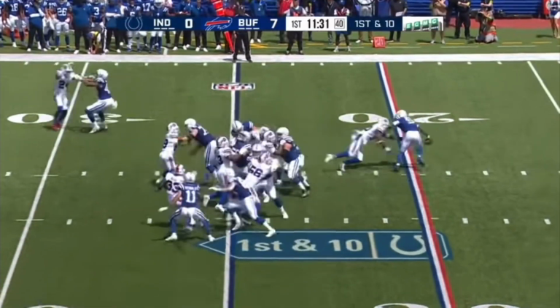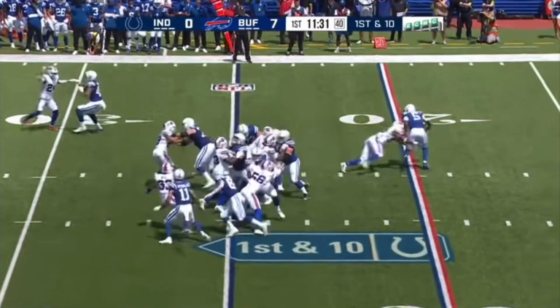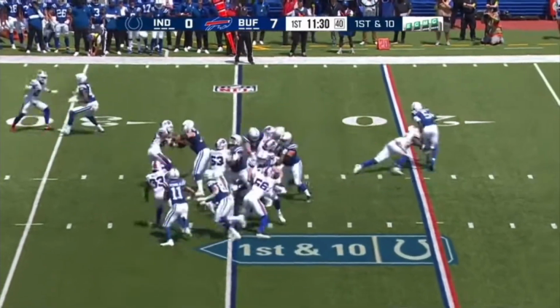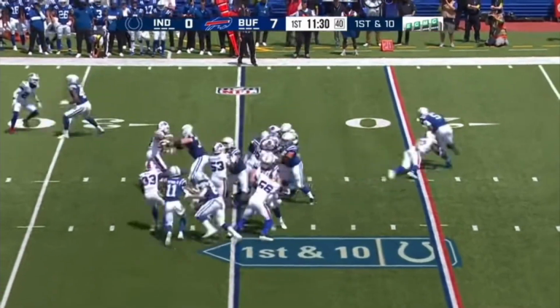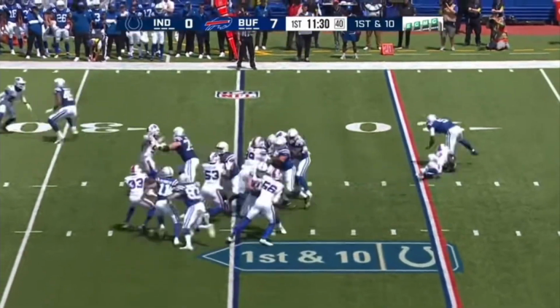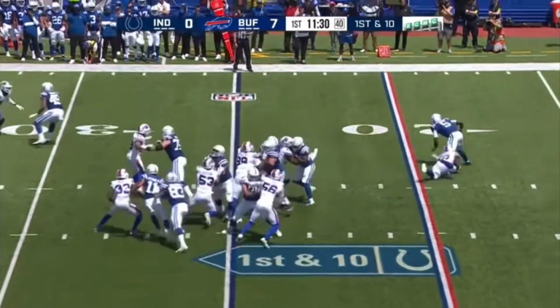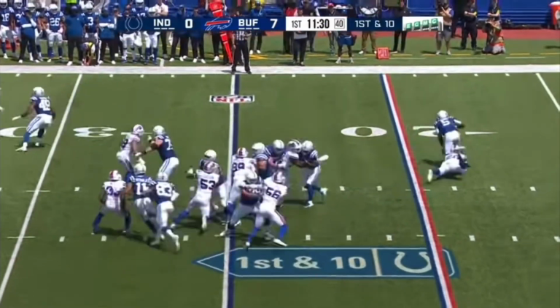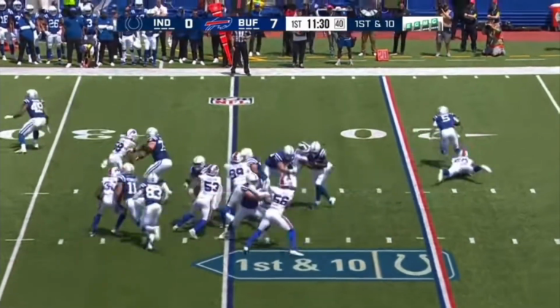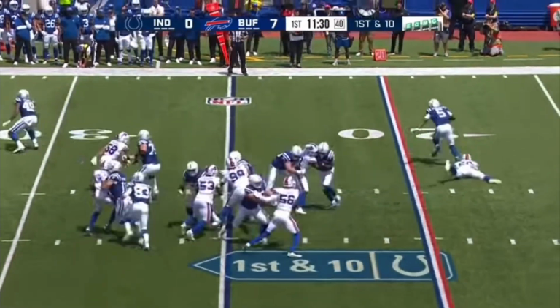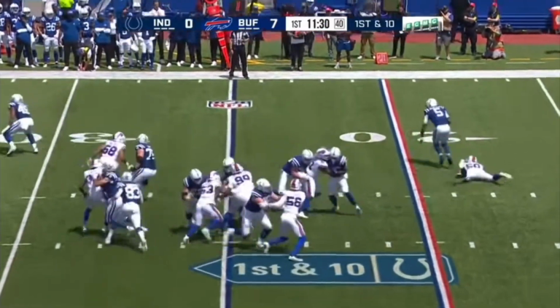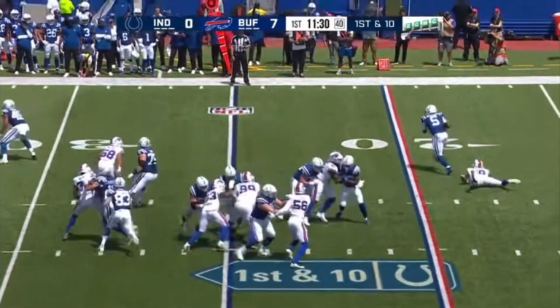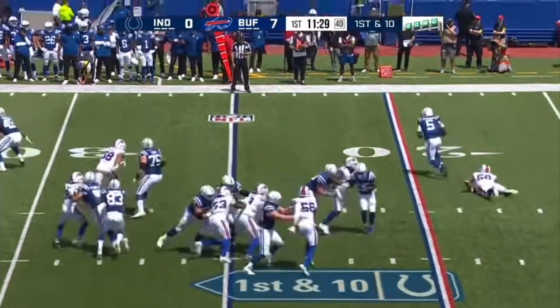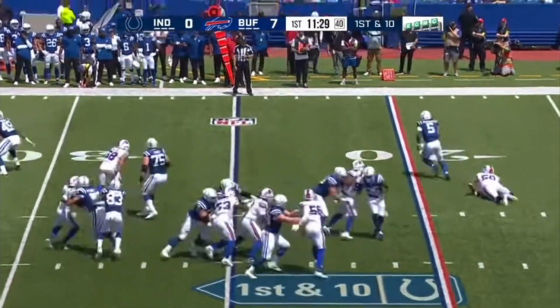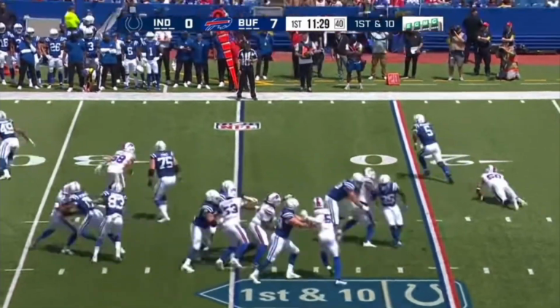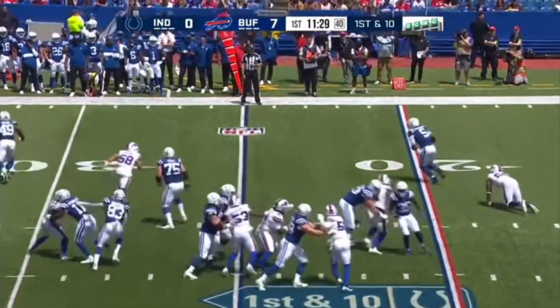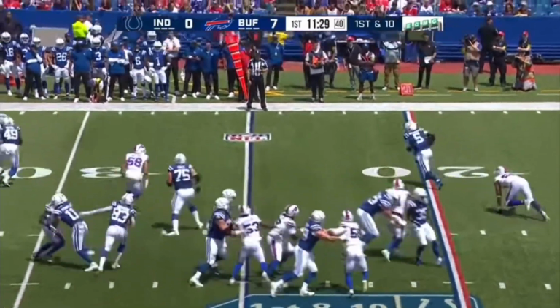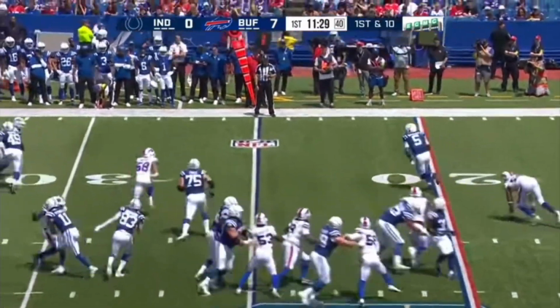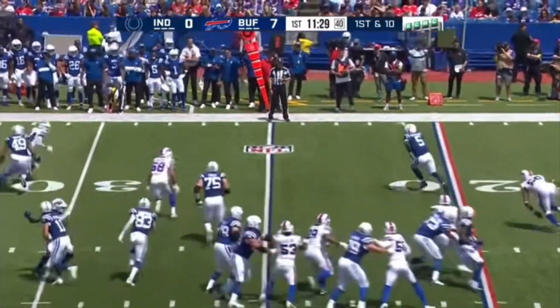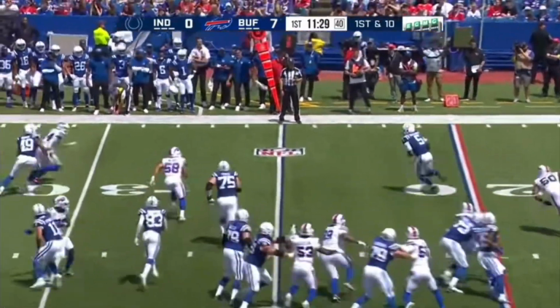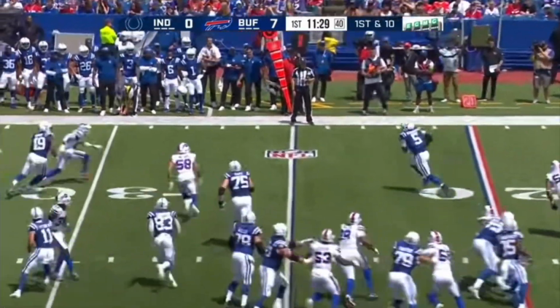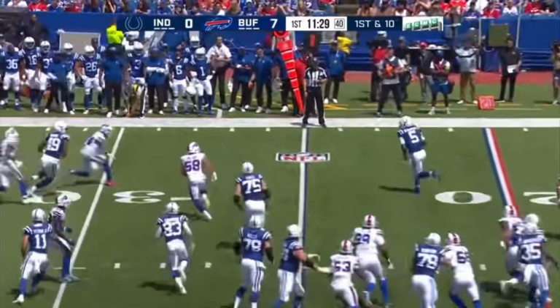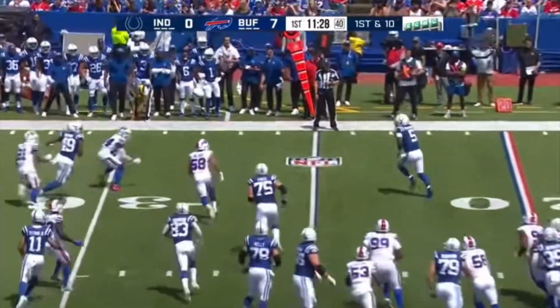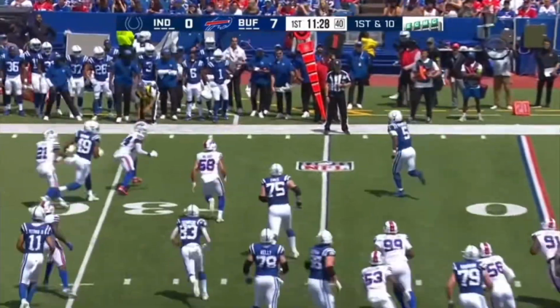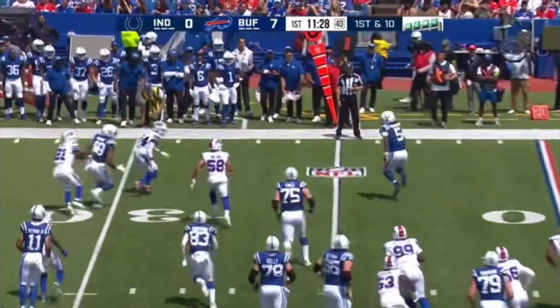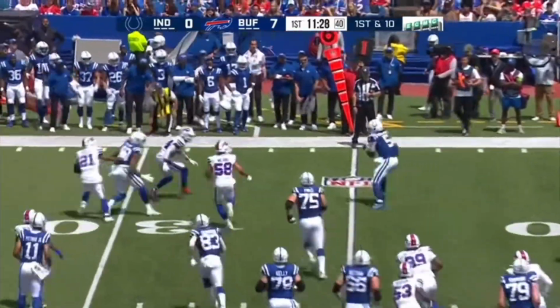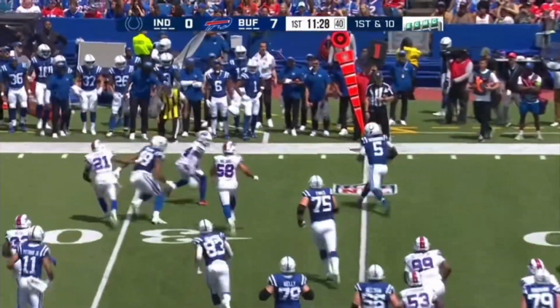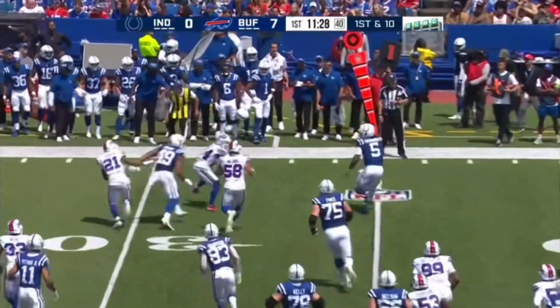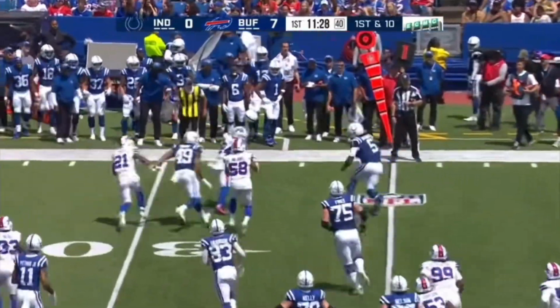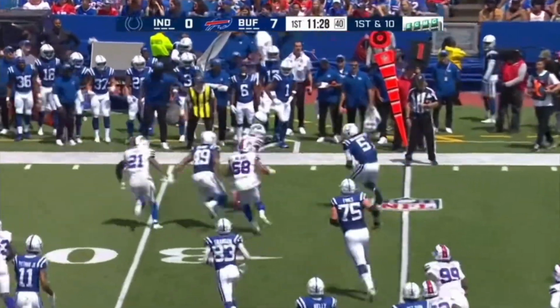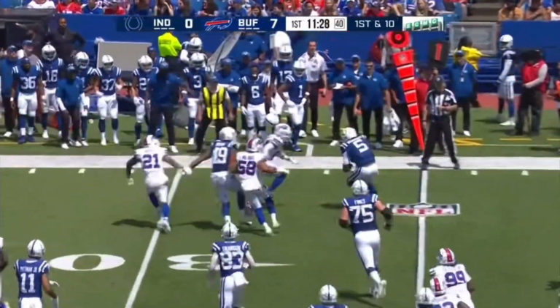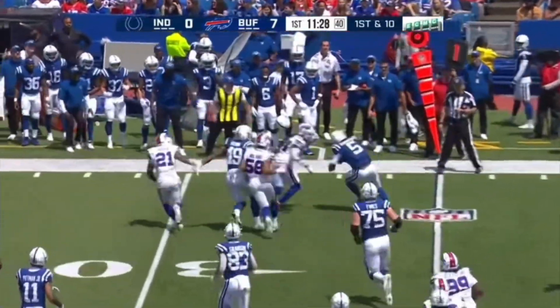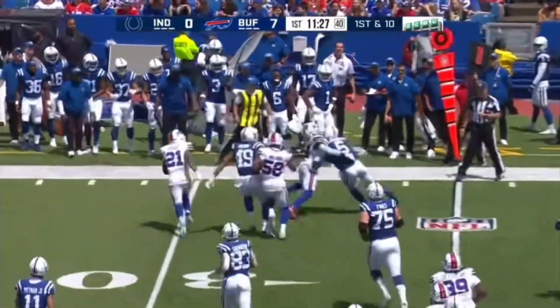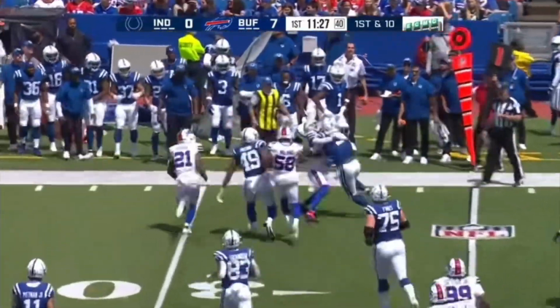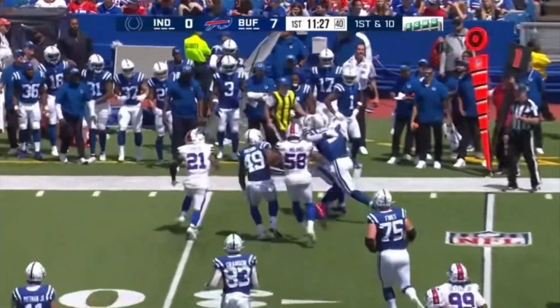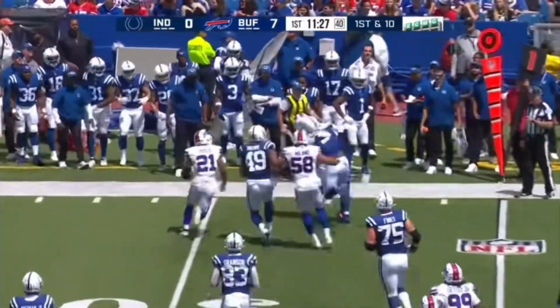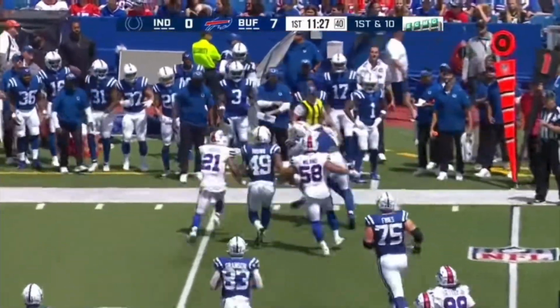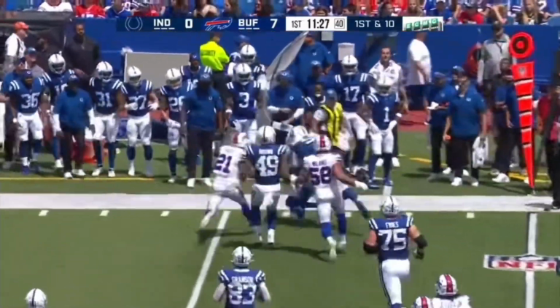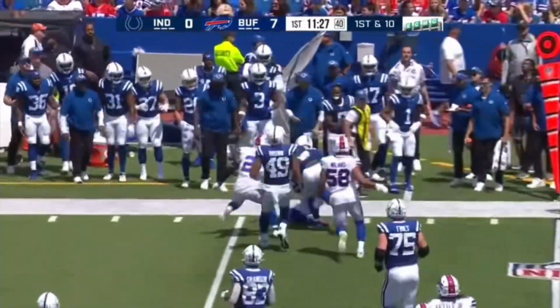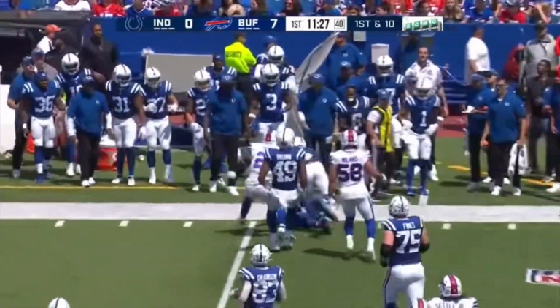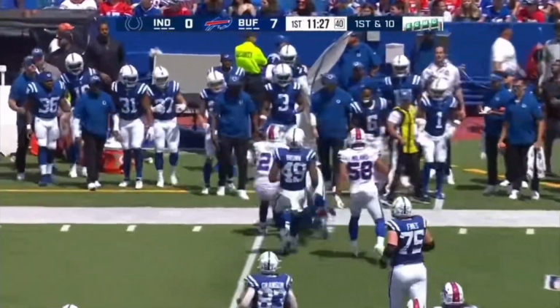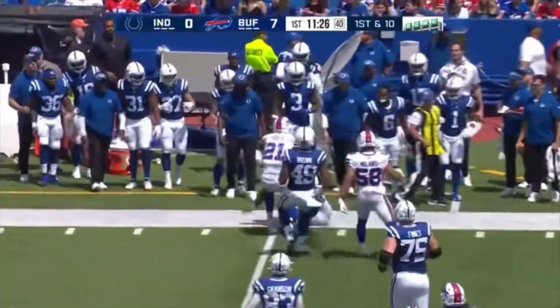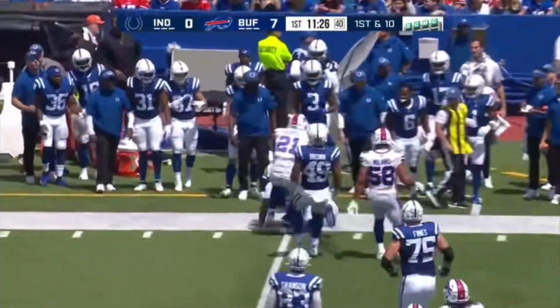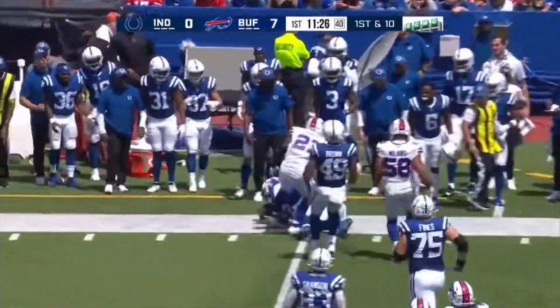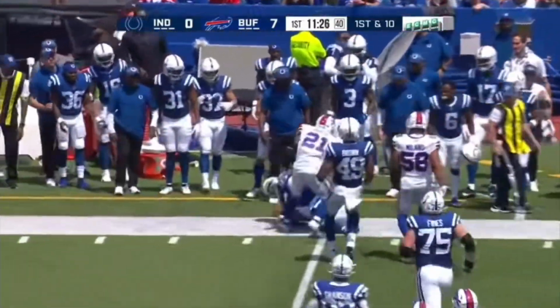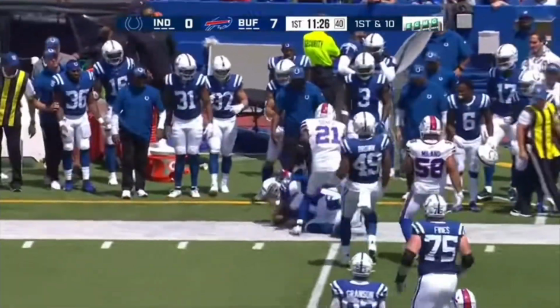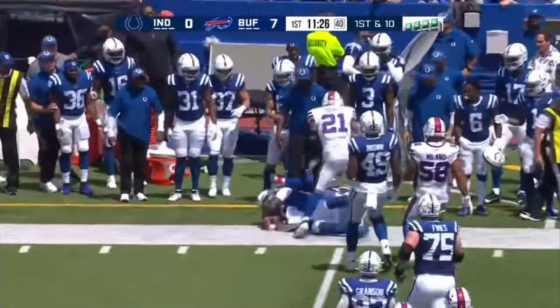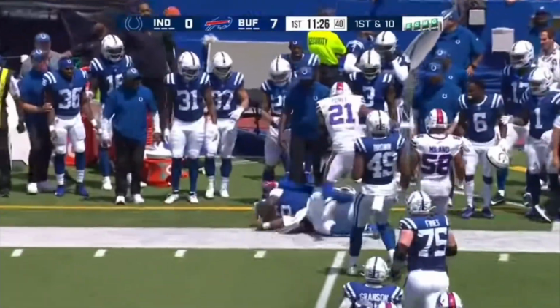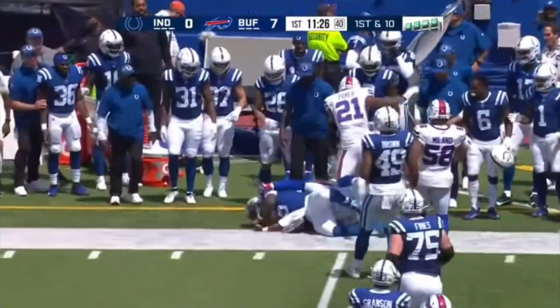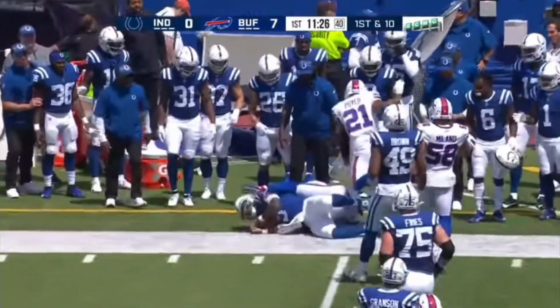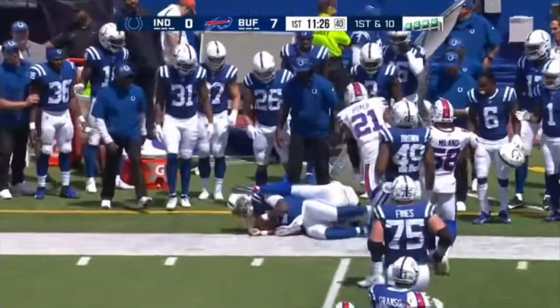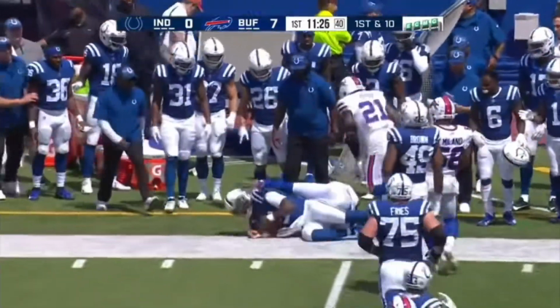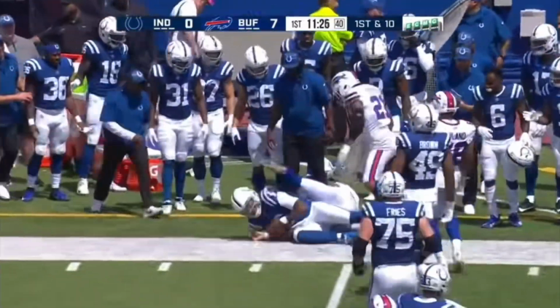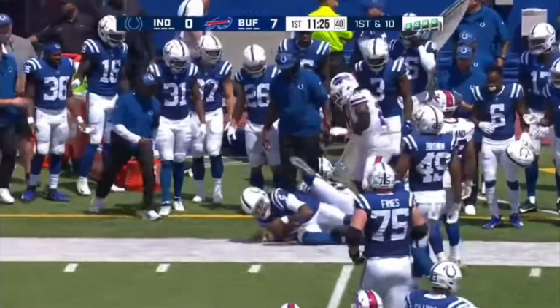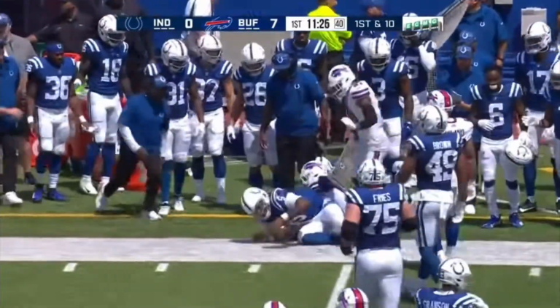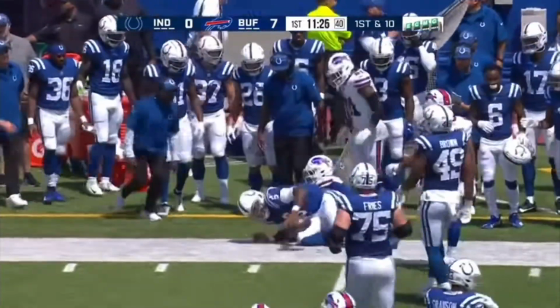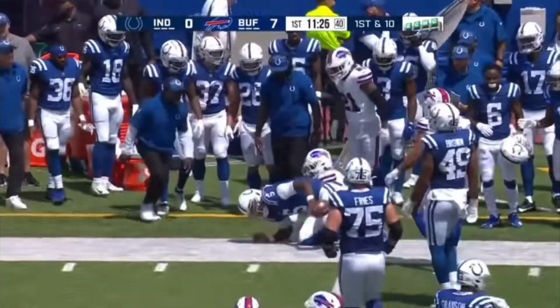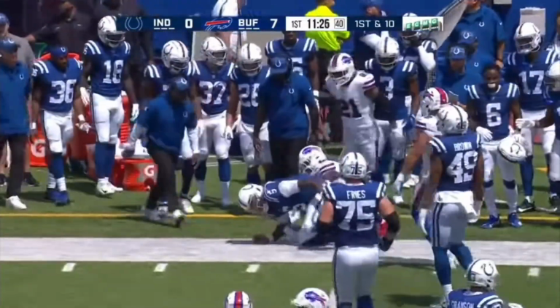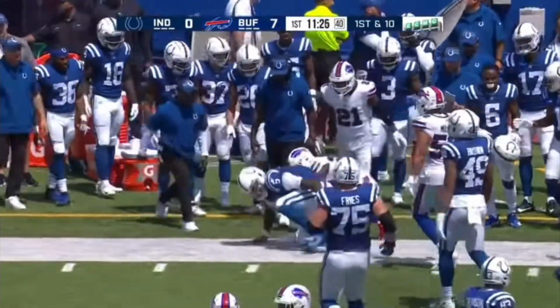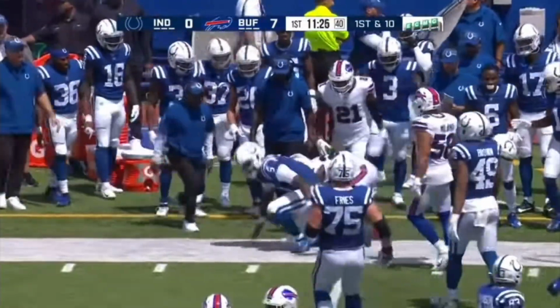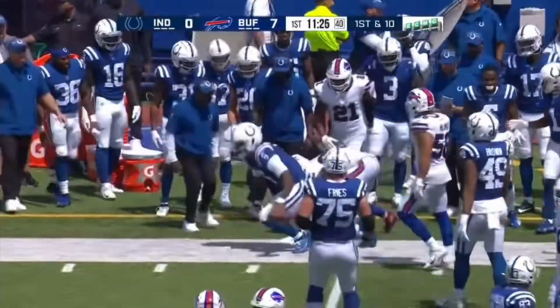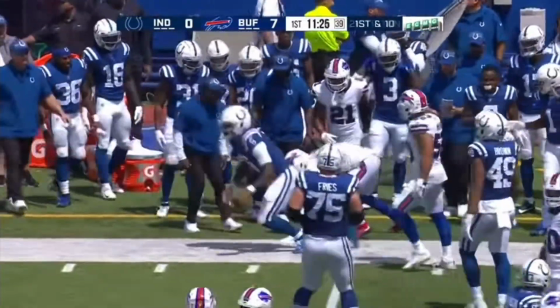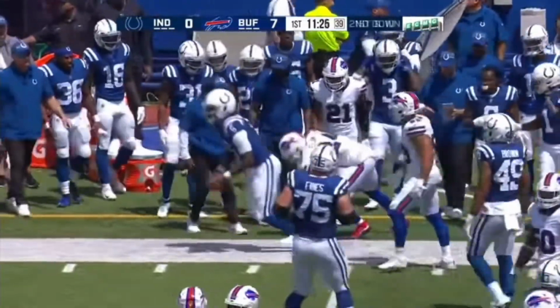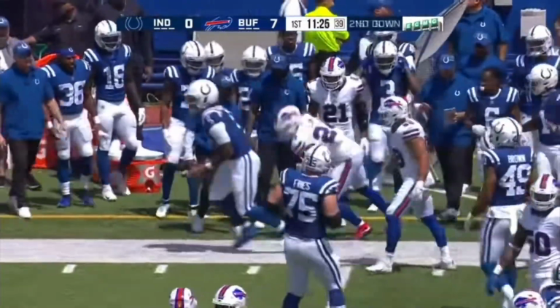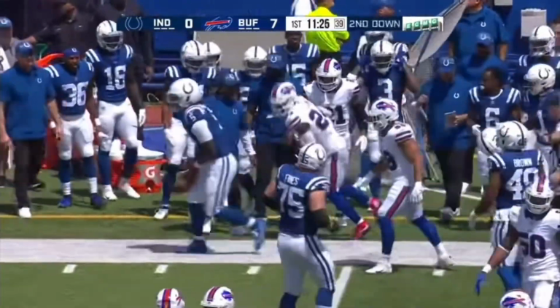He keeps it himself, gets away from Rousseau, and then out of bounds around the 30-yard line.